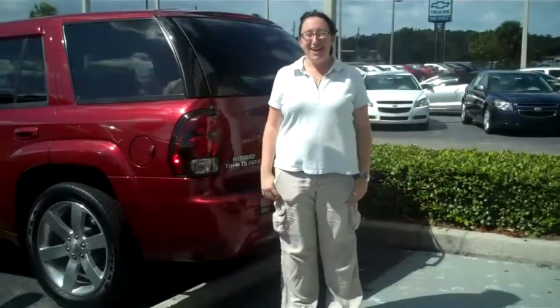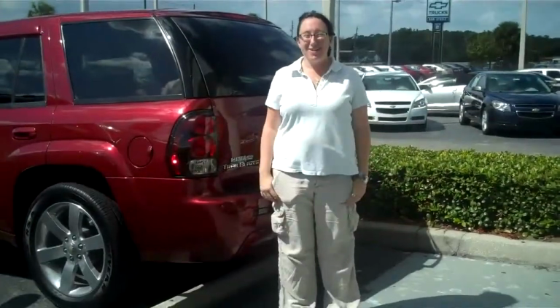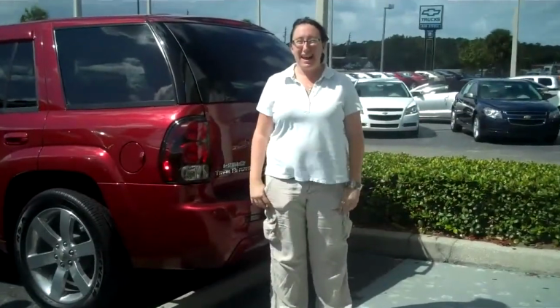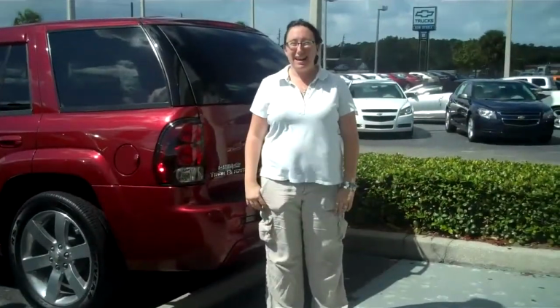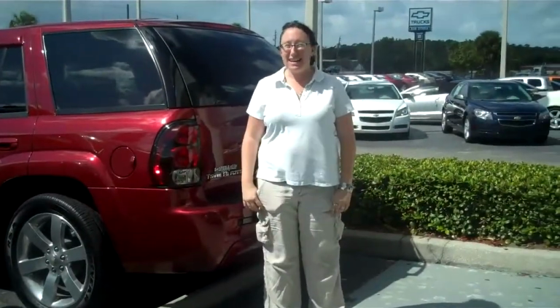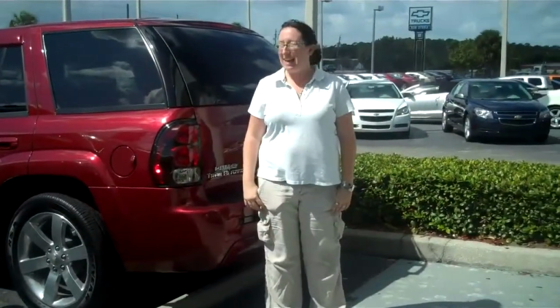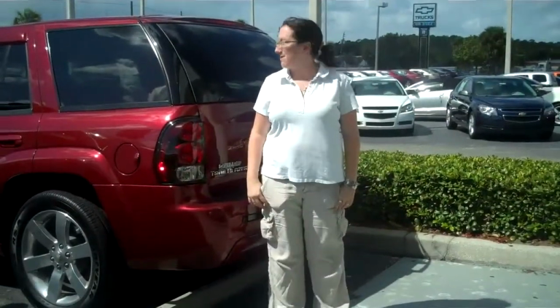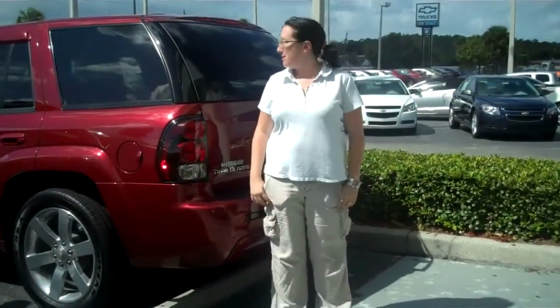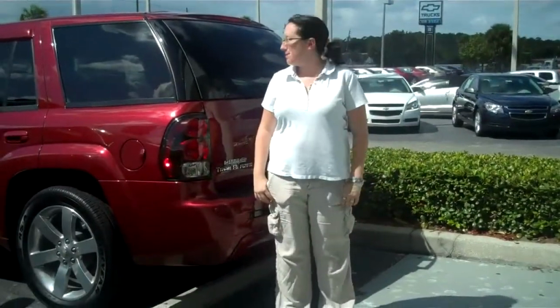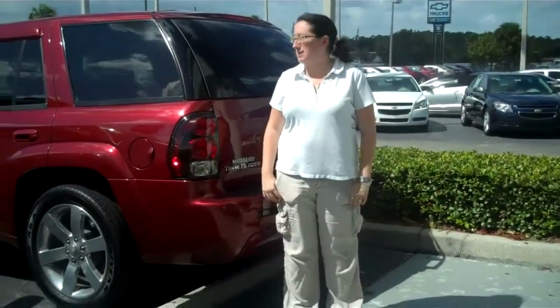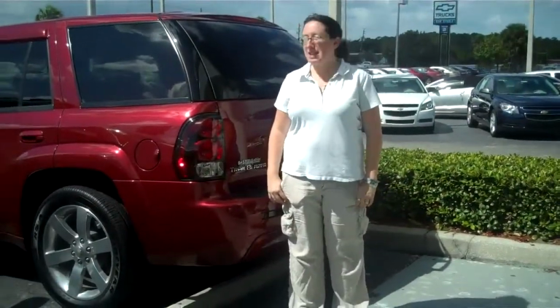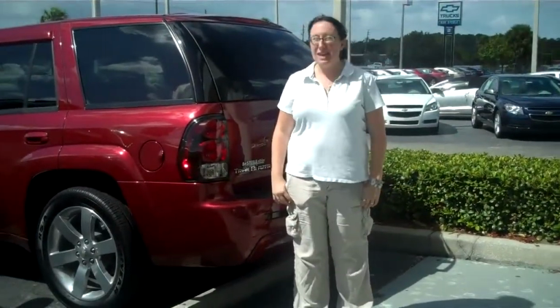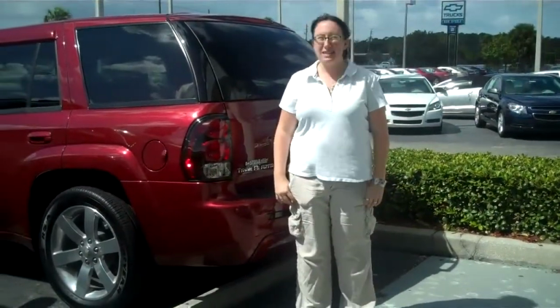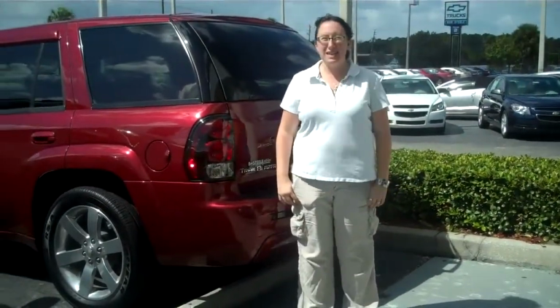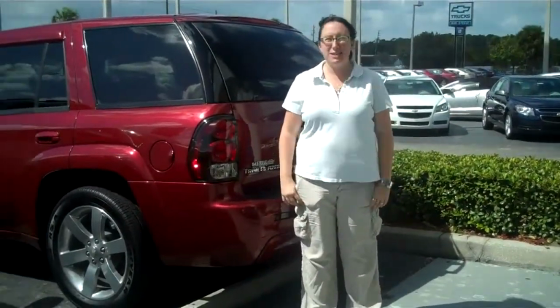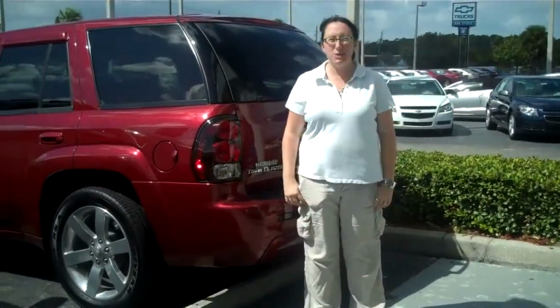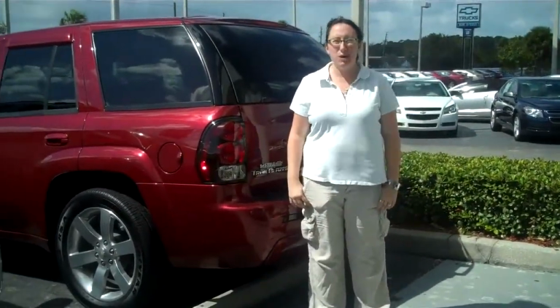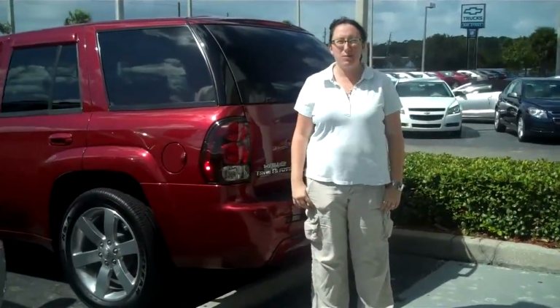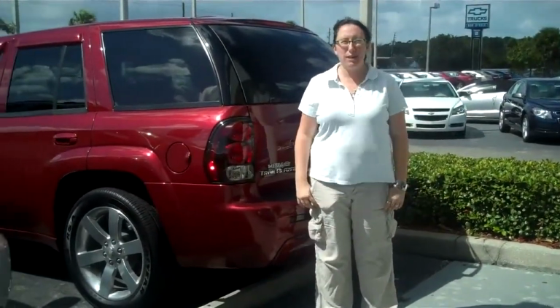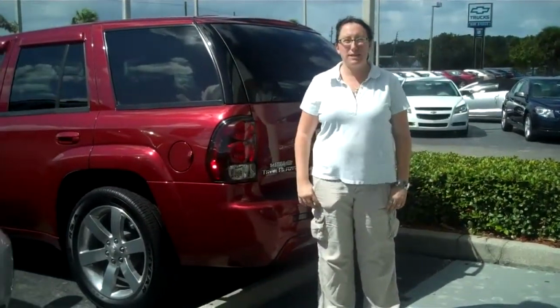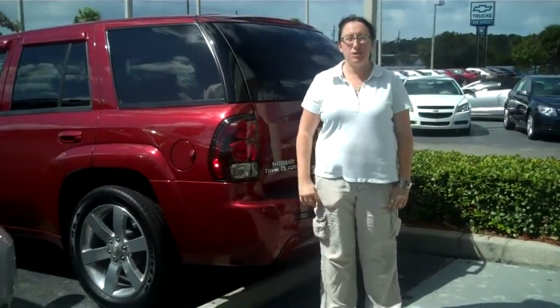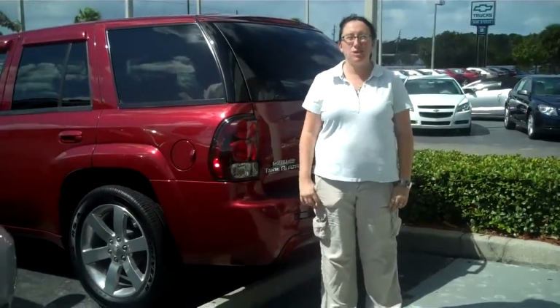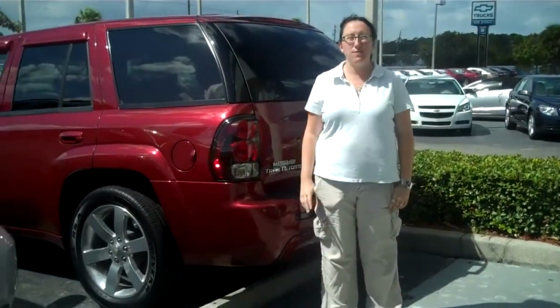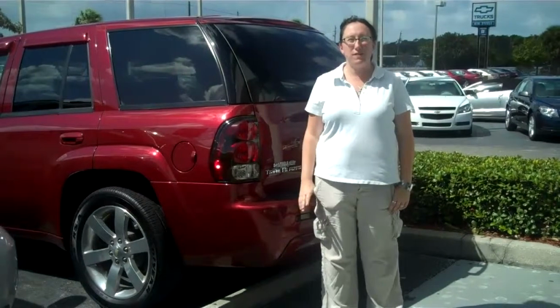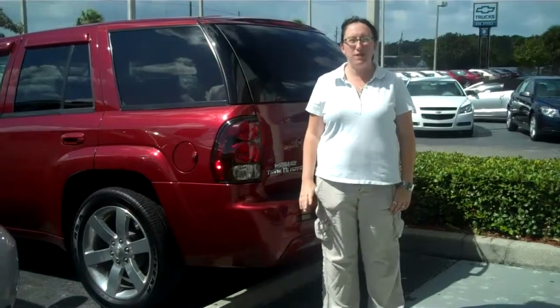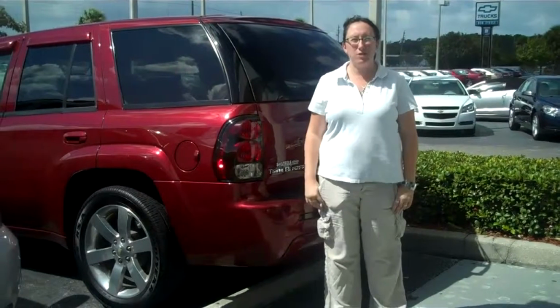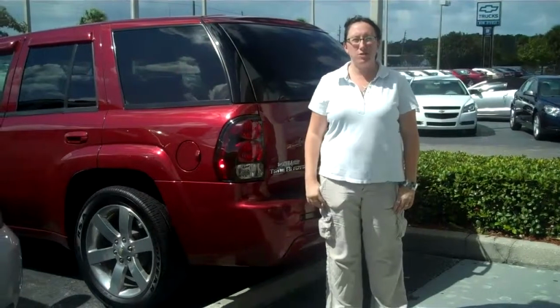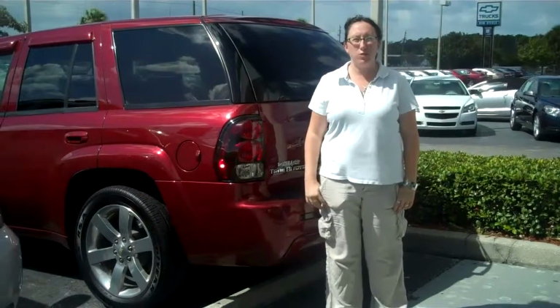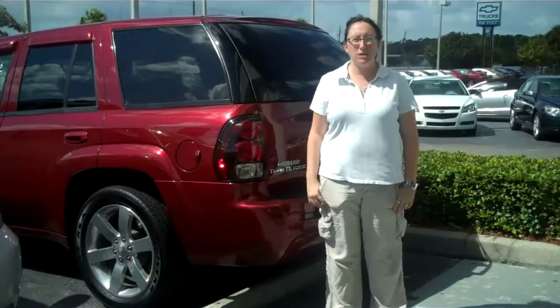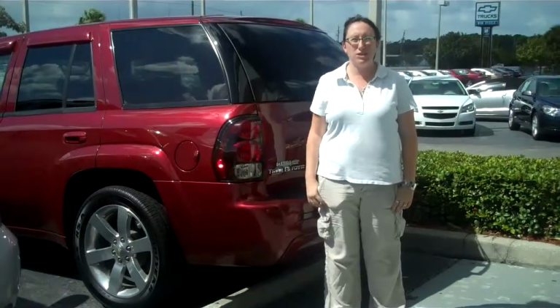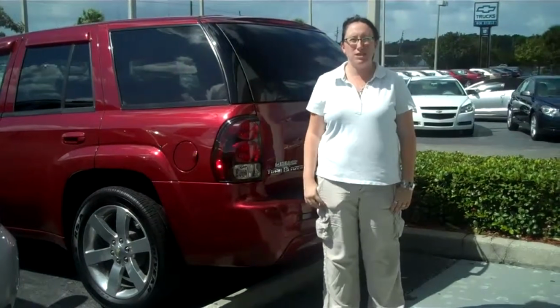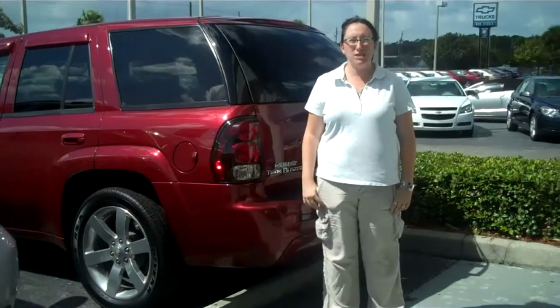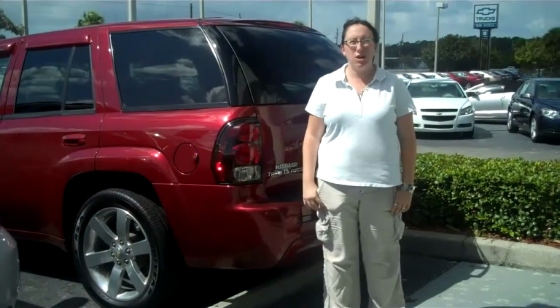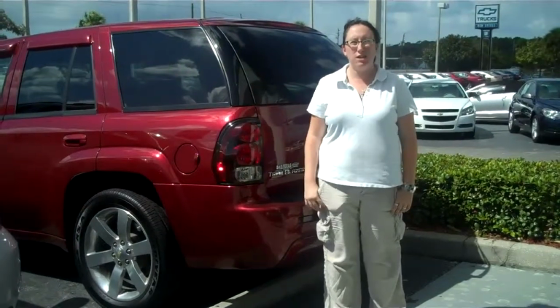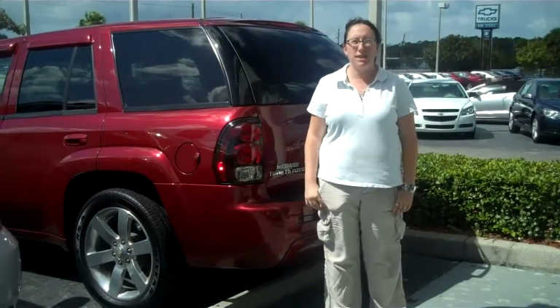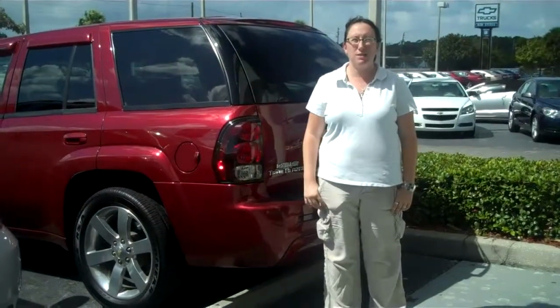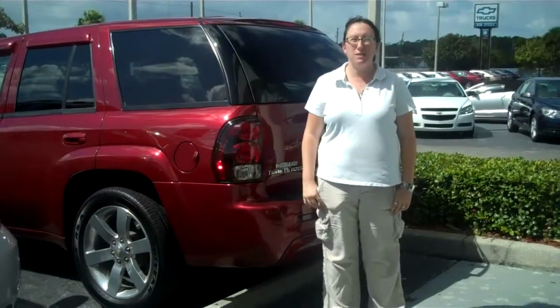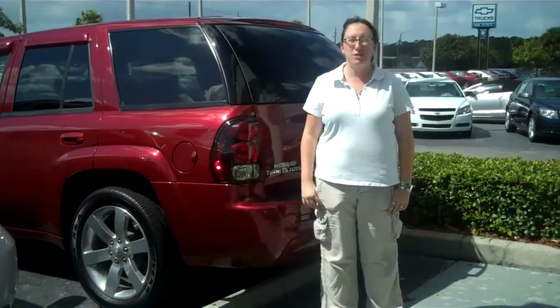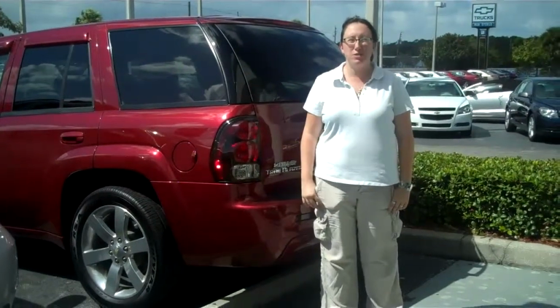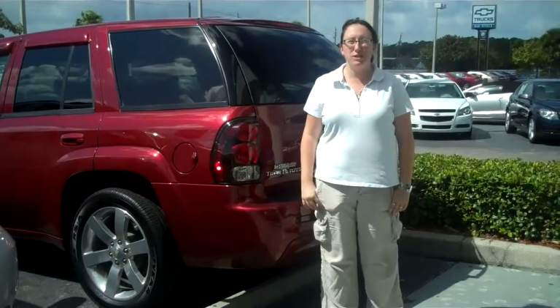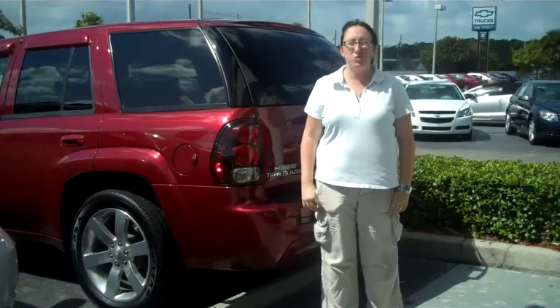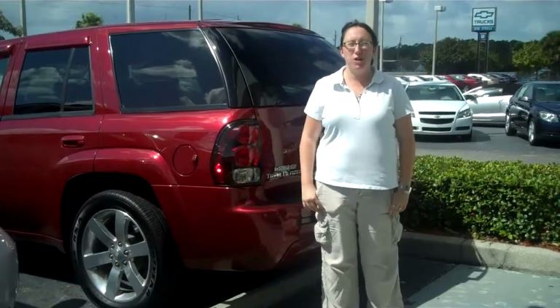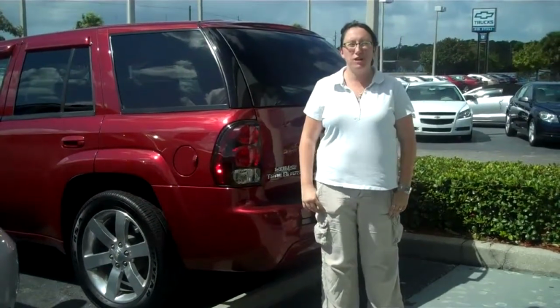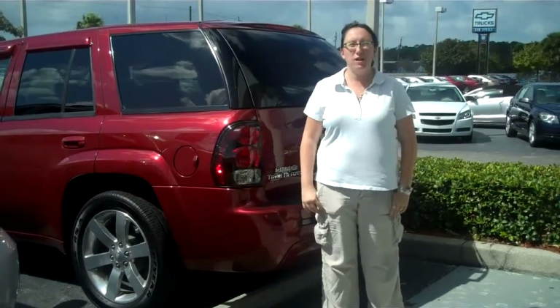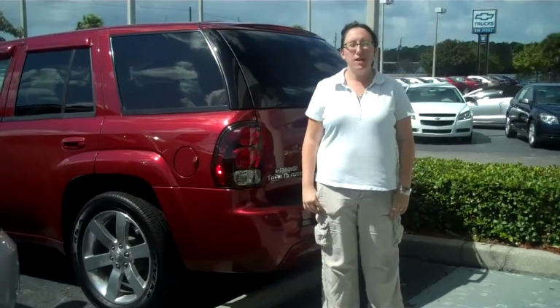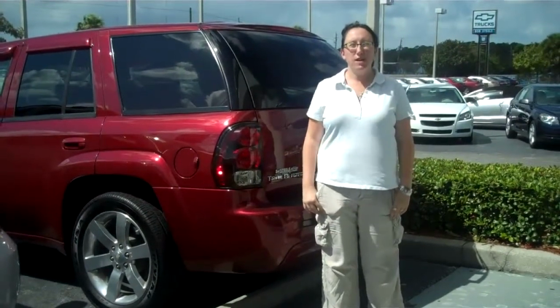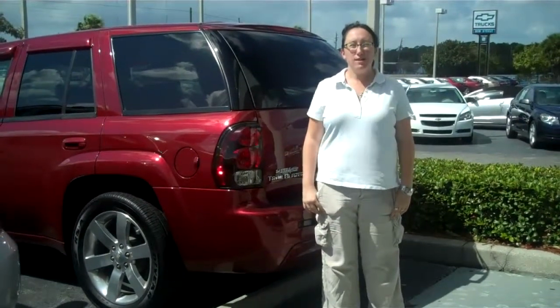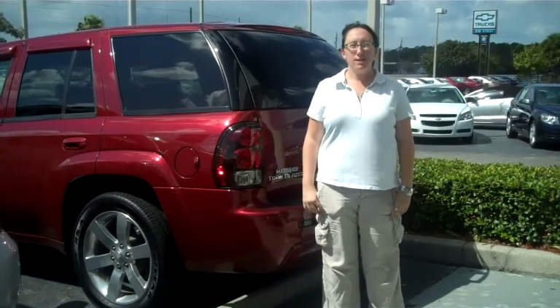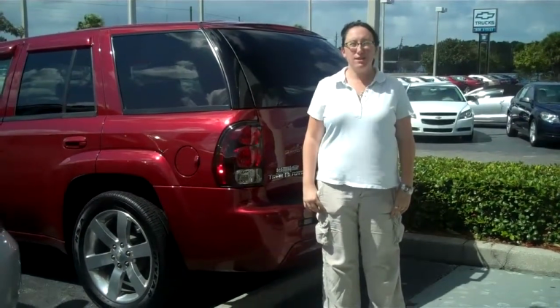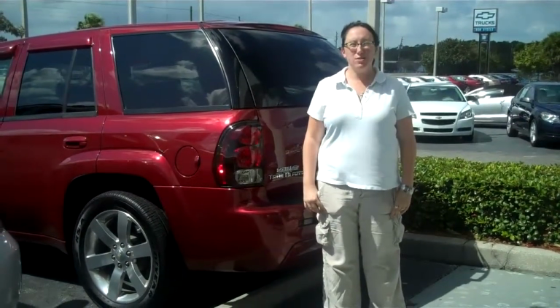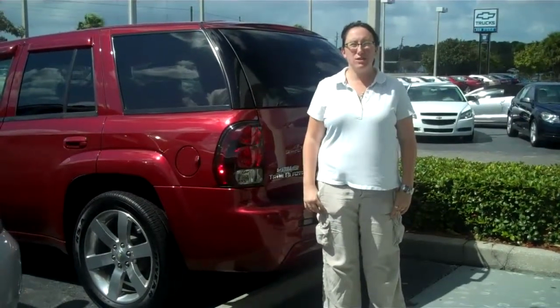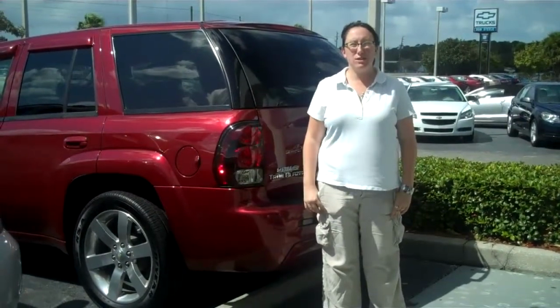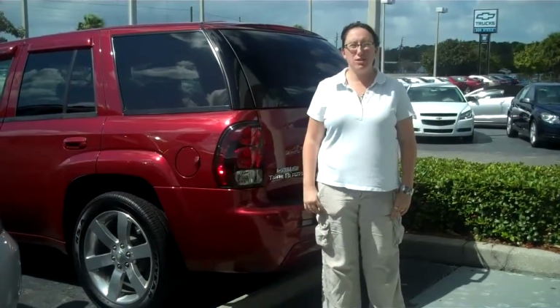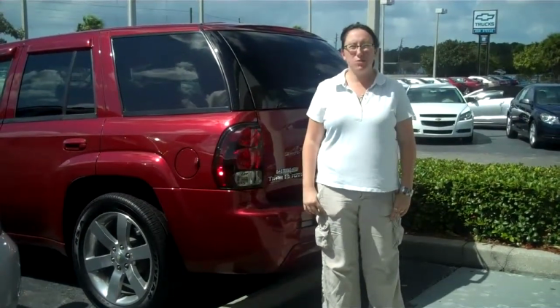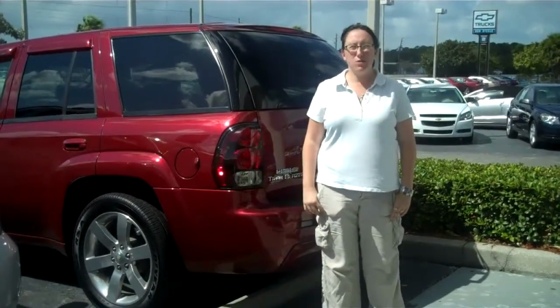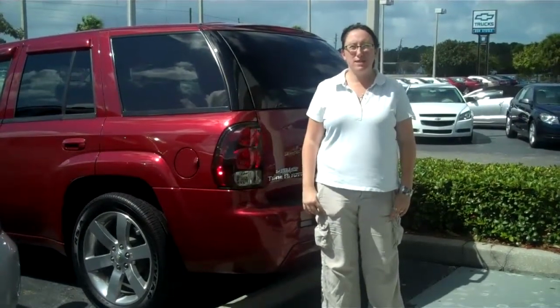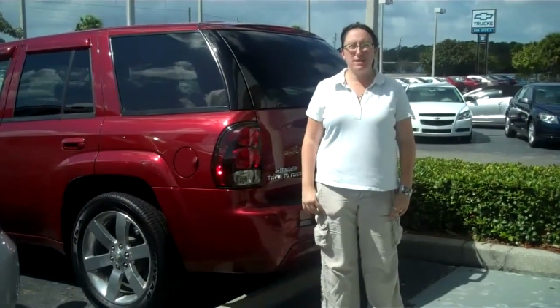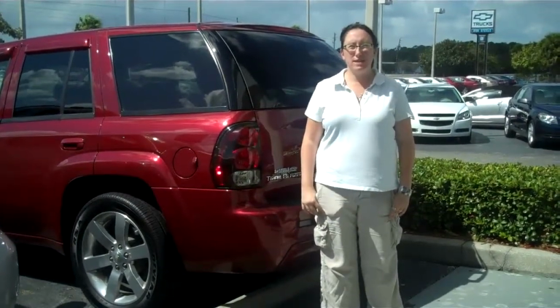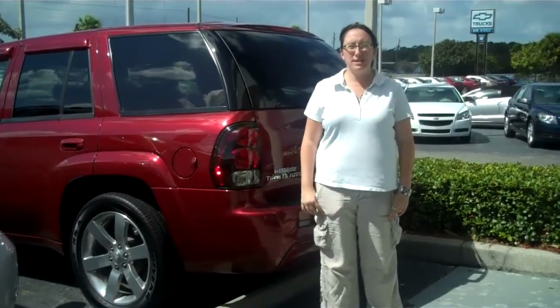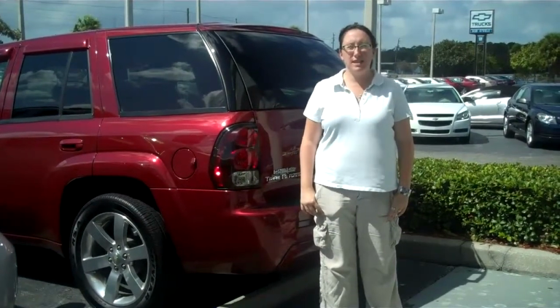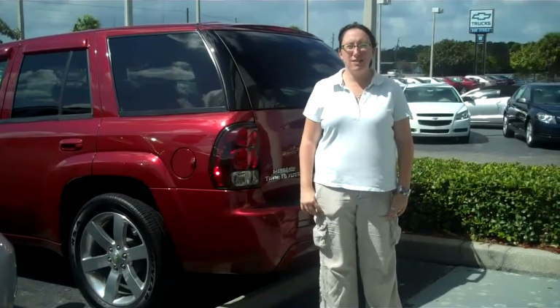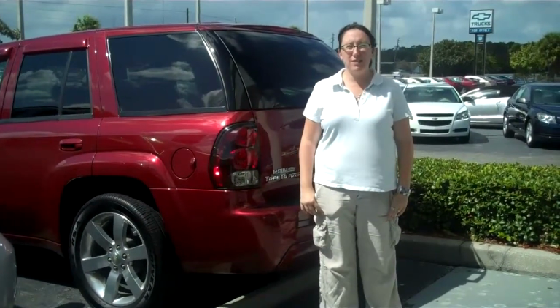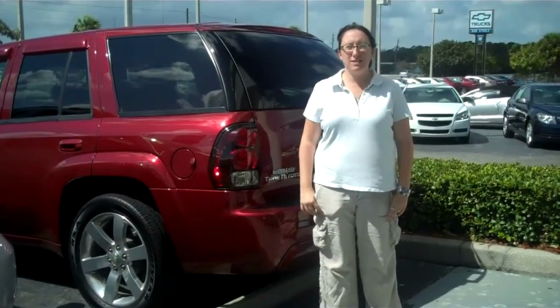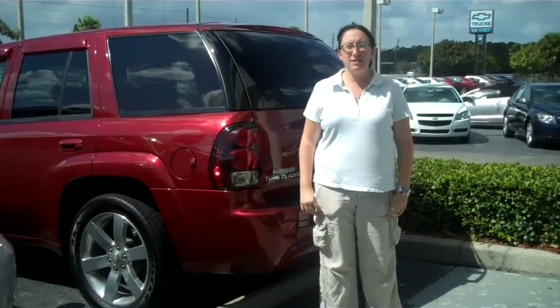Again, this is the SS Trailblazer. If you have any other questions, contact me at 321-632-6700.